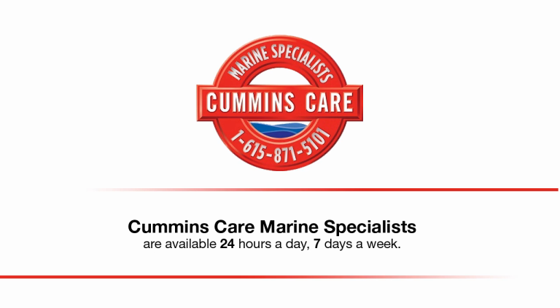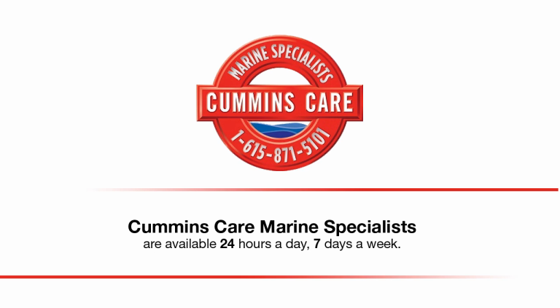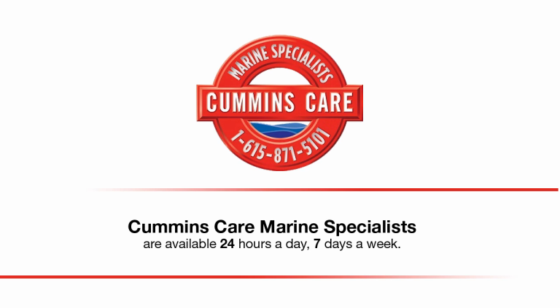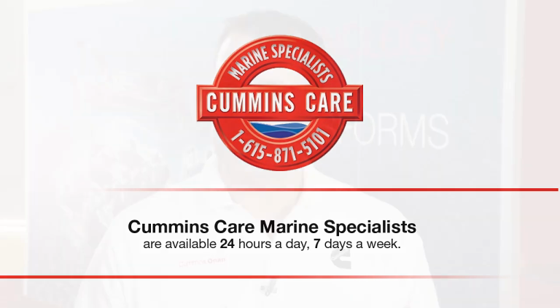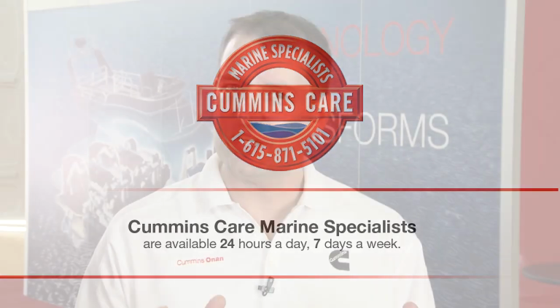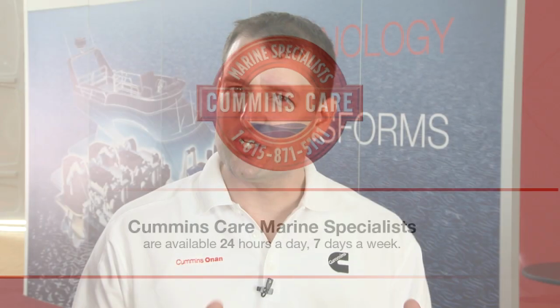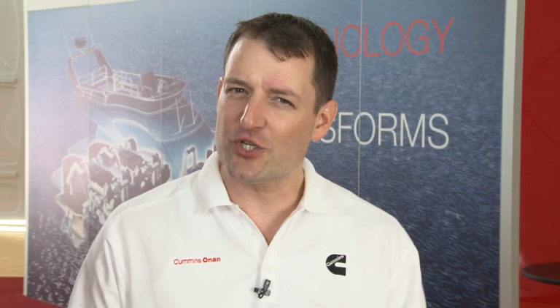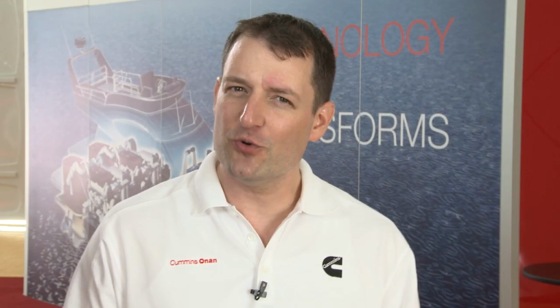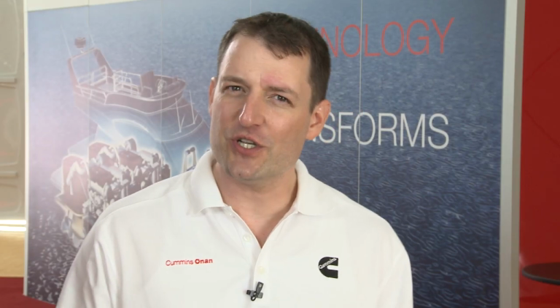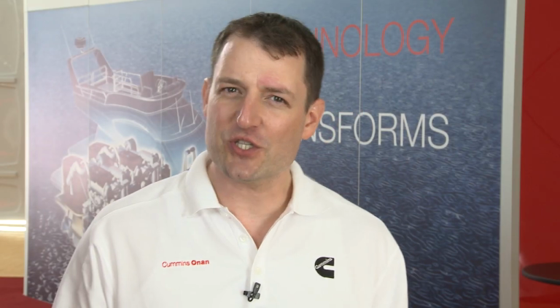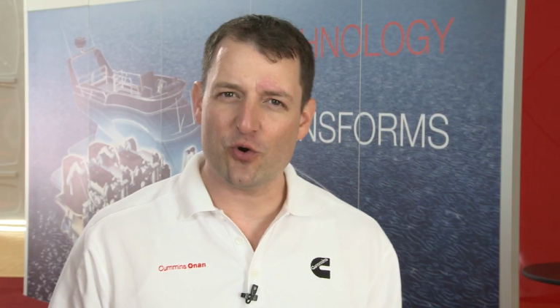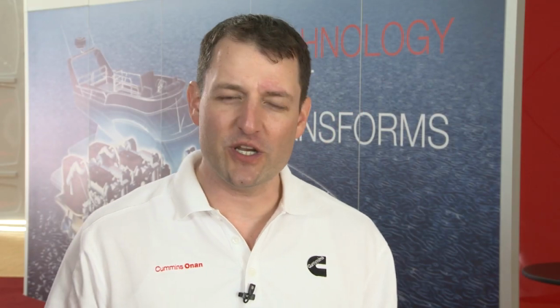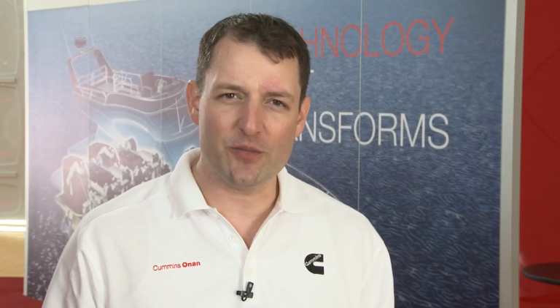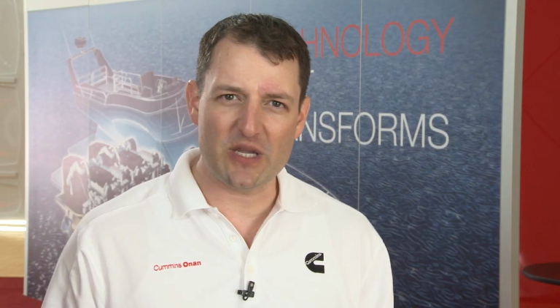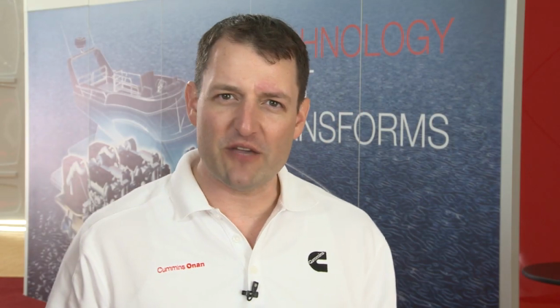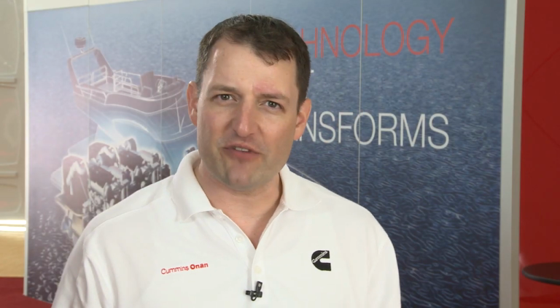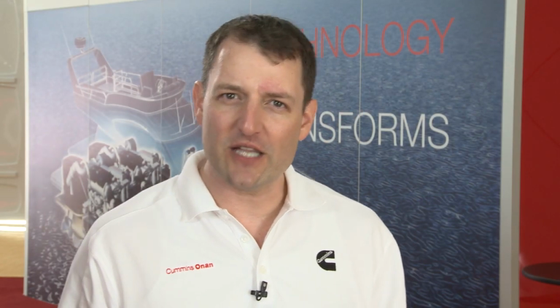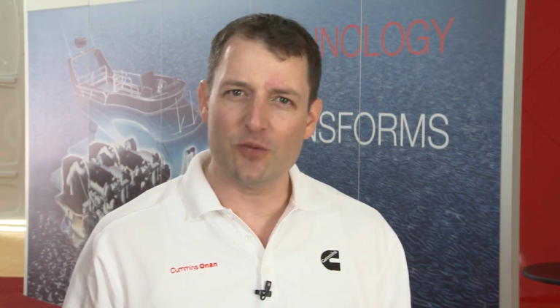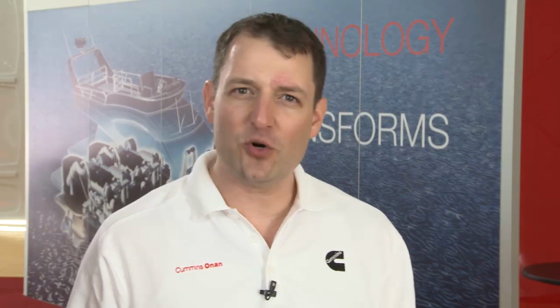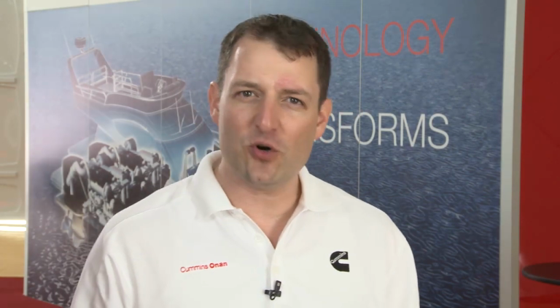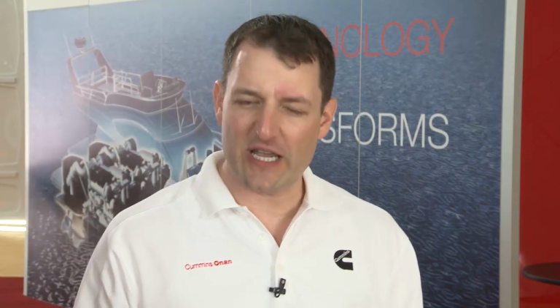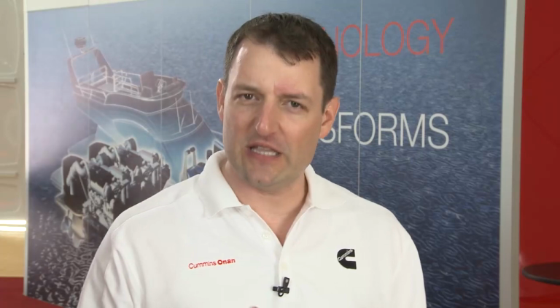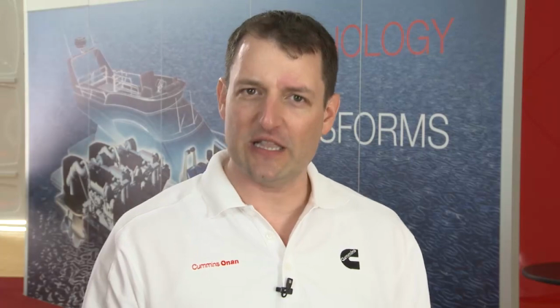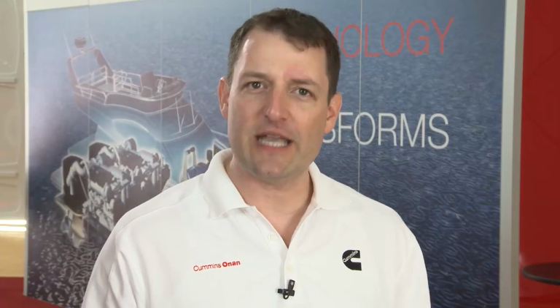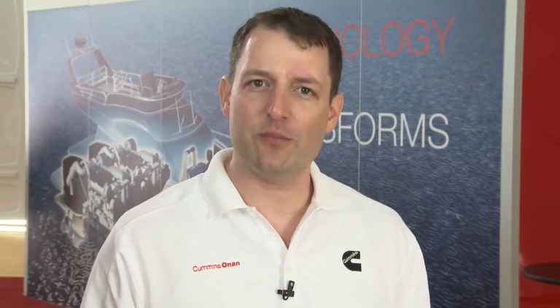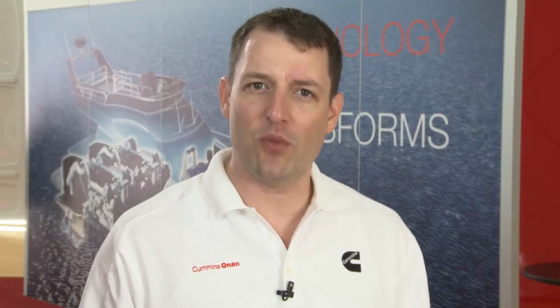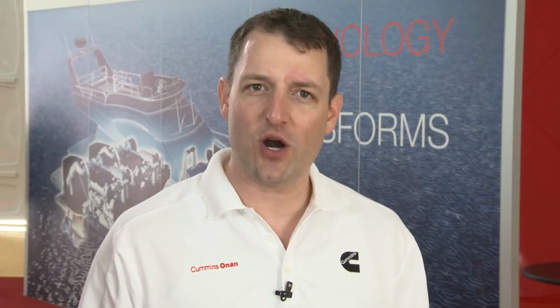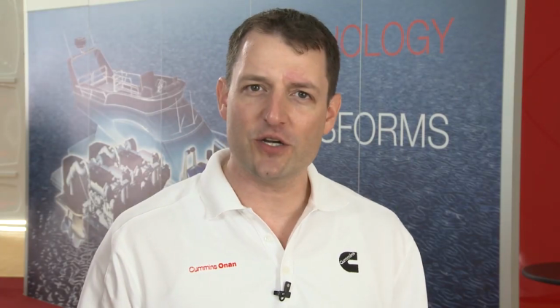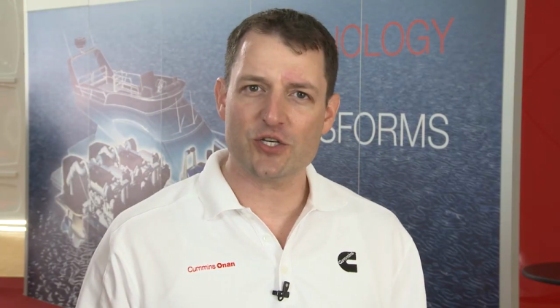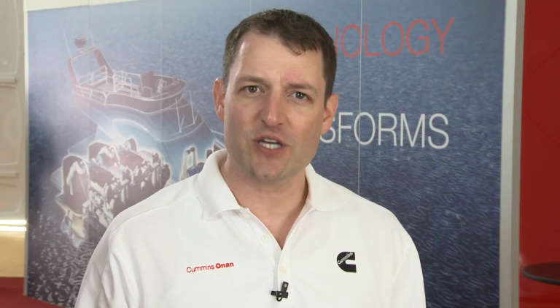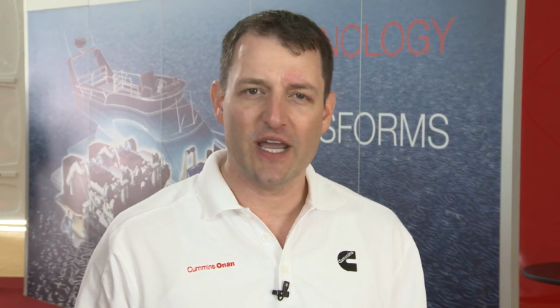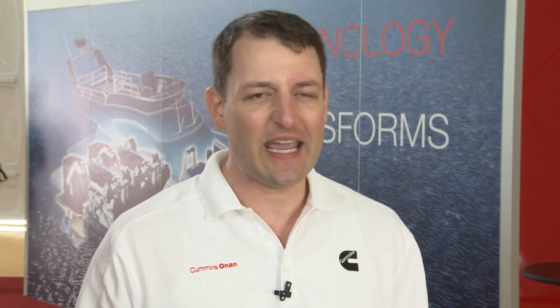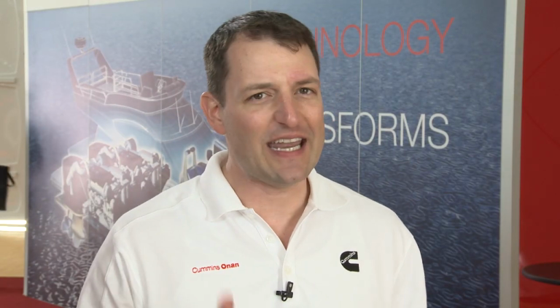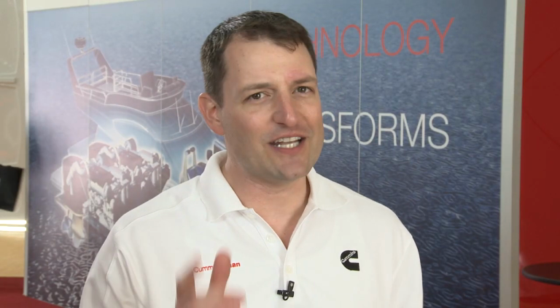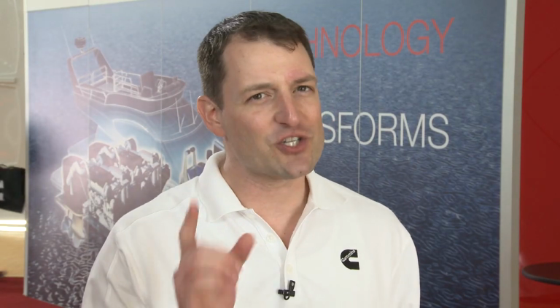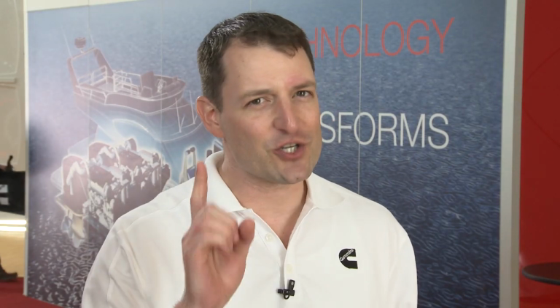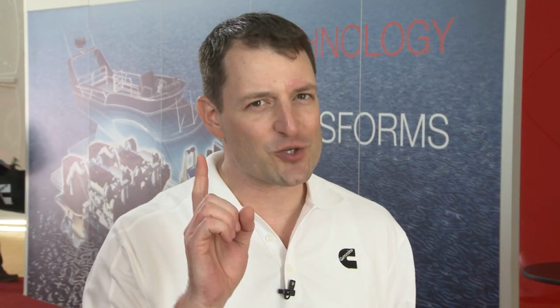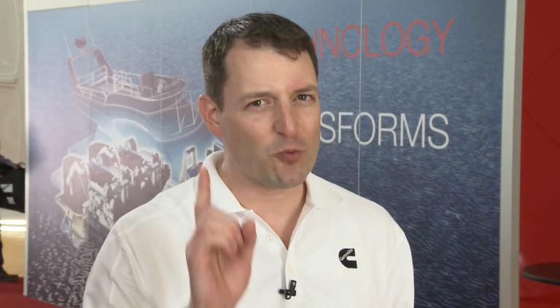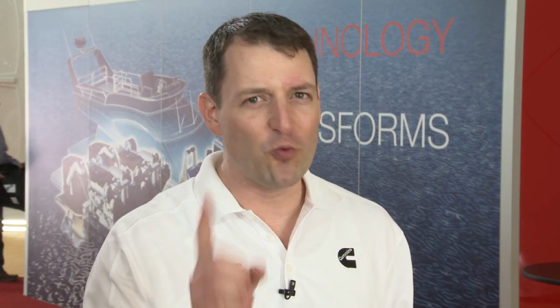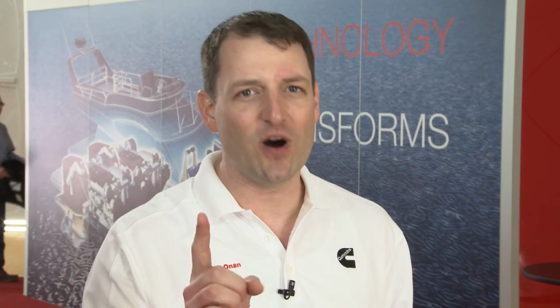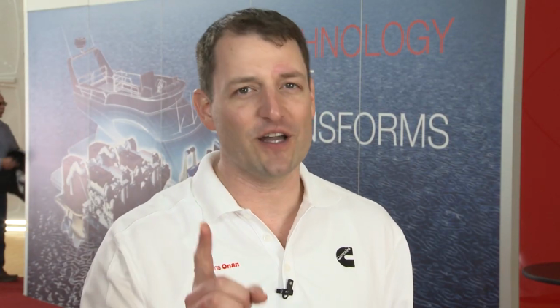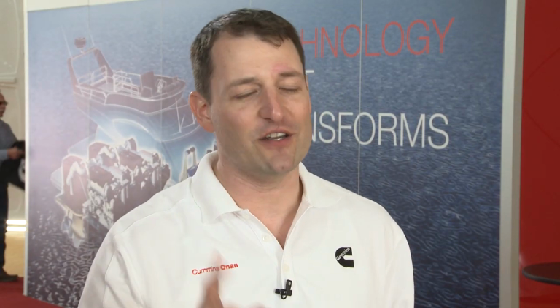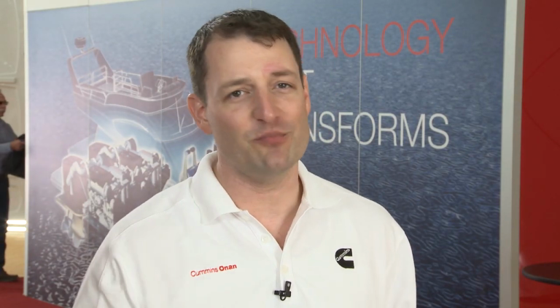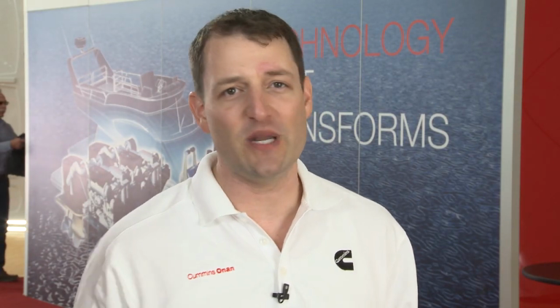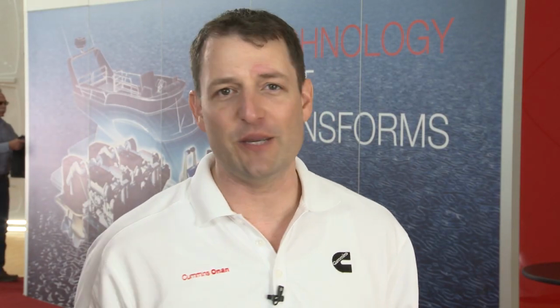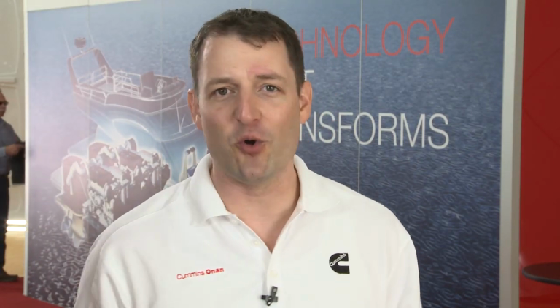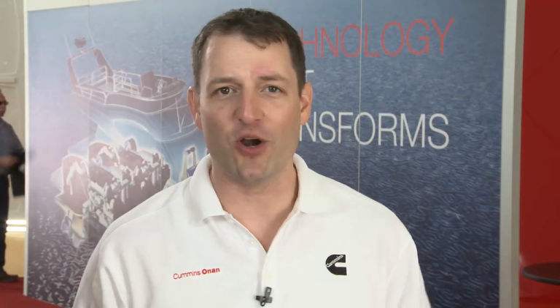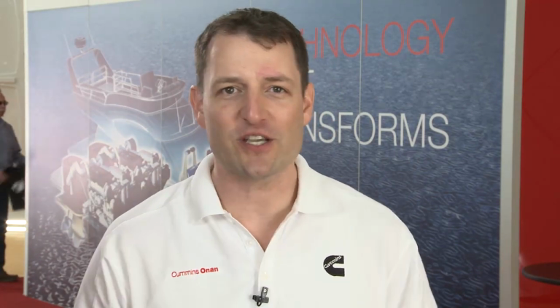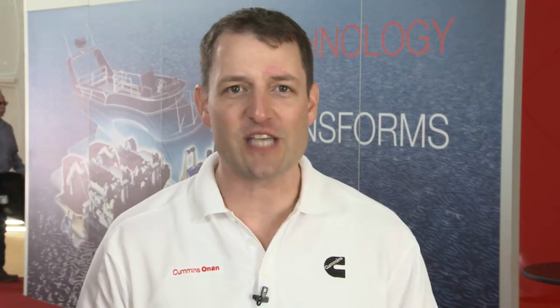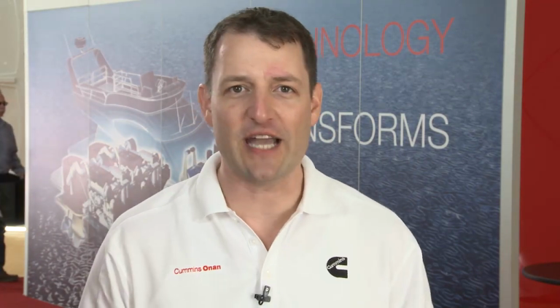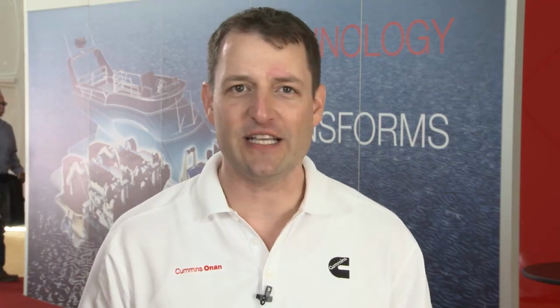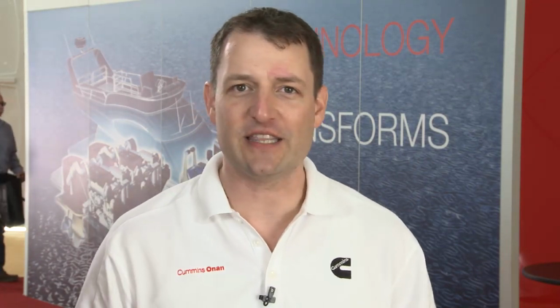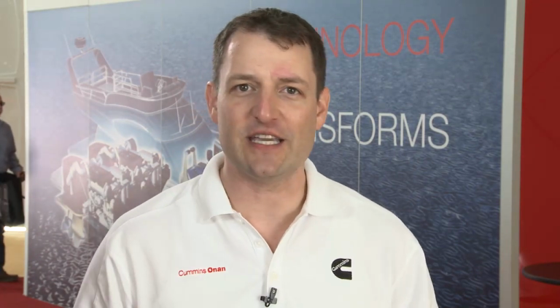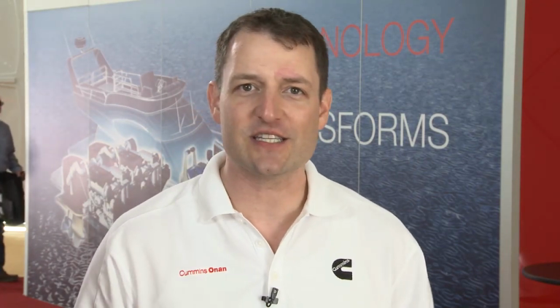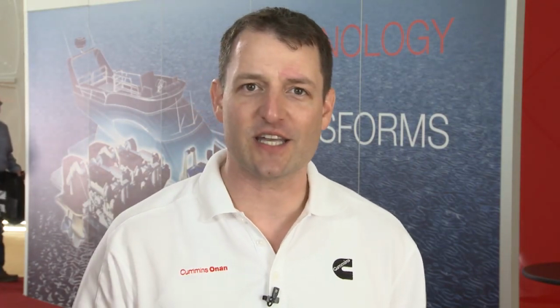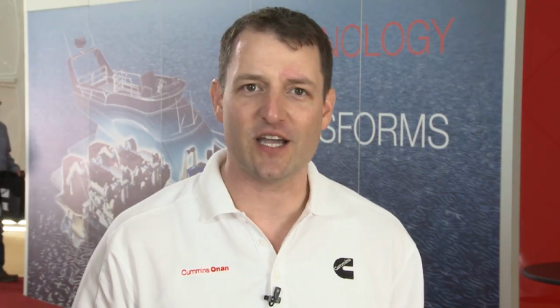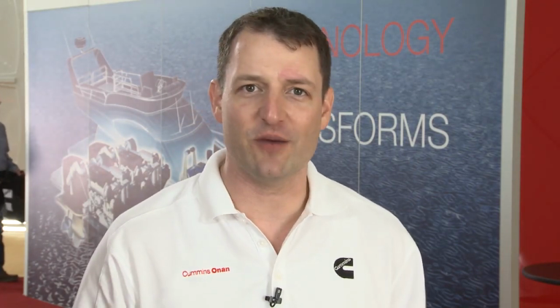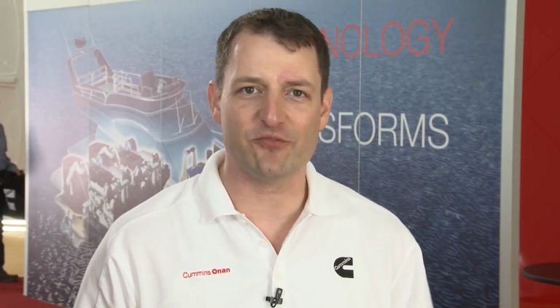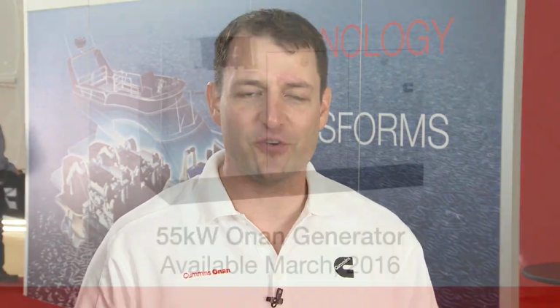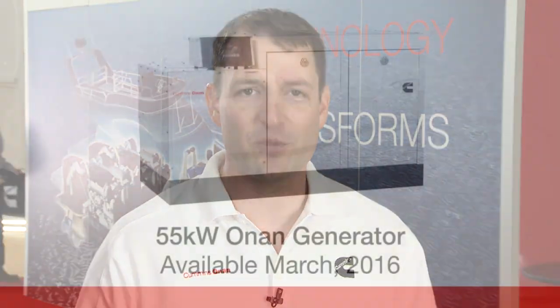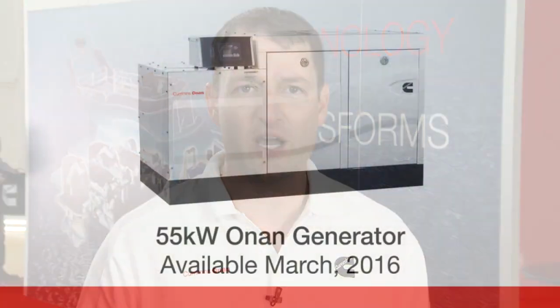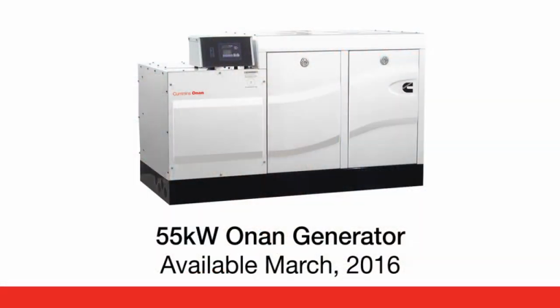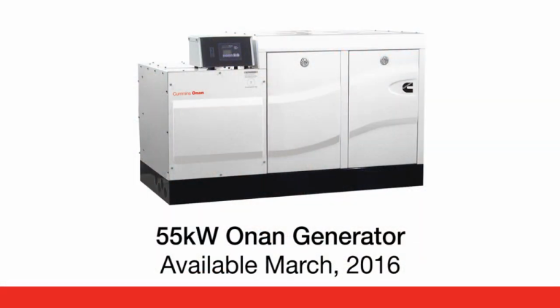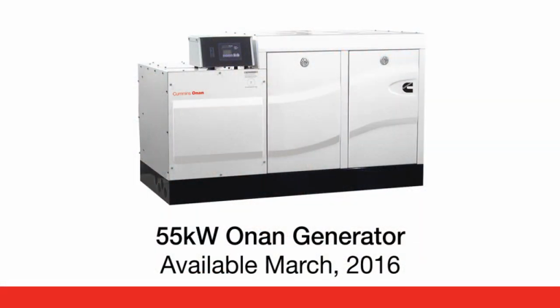This unit is going to be available in late March and it's just one of many more exciting things to come from Cummins.